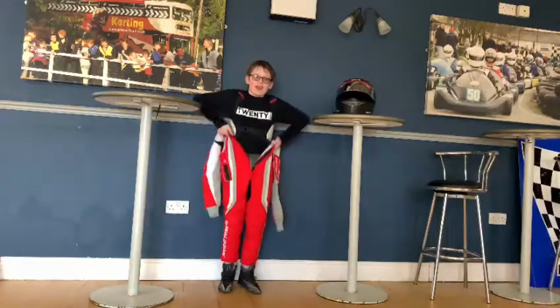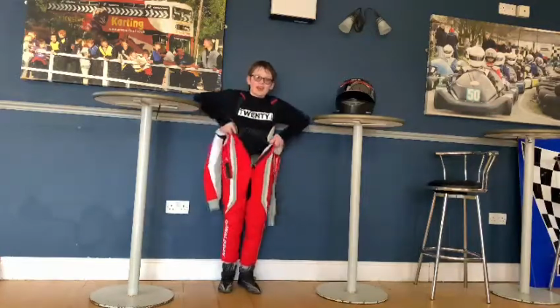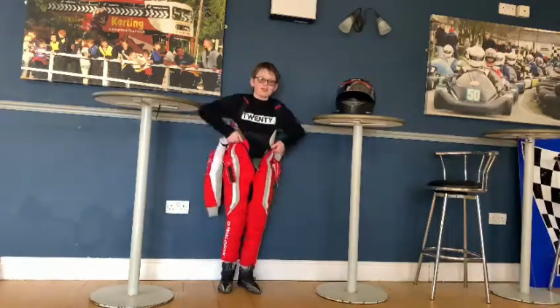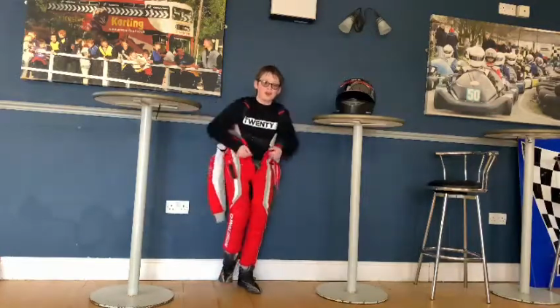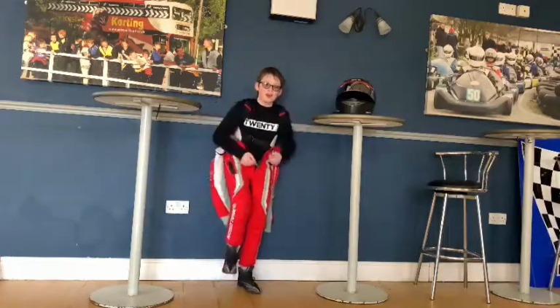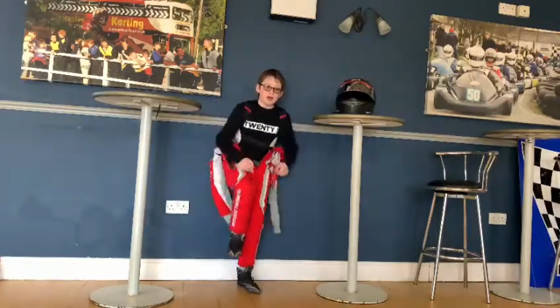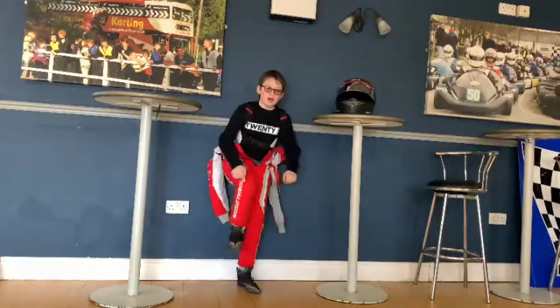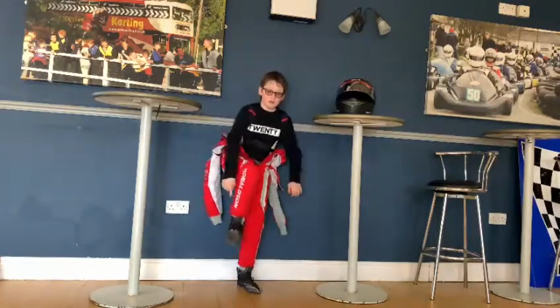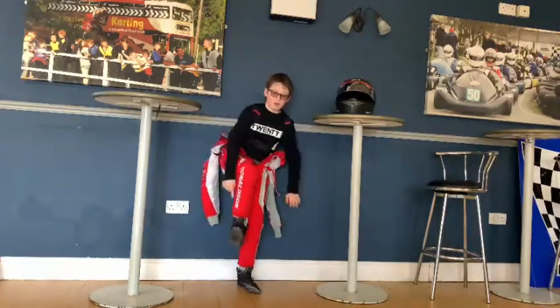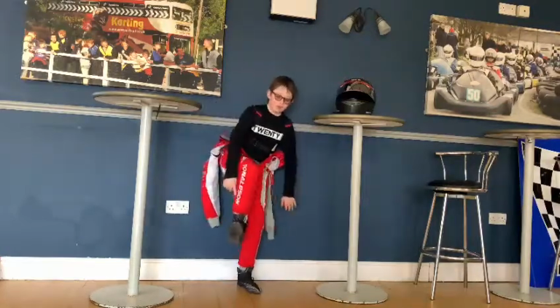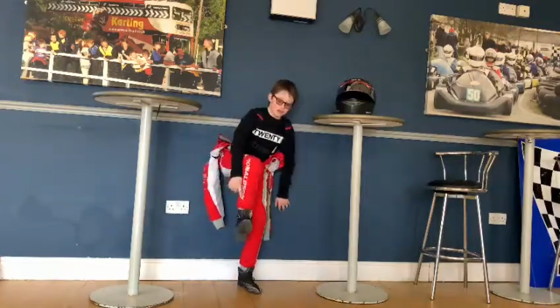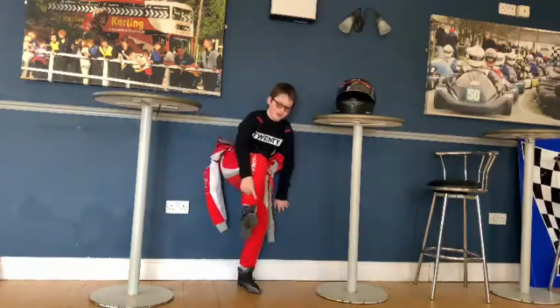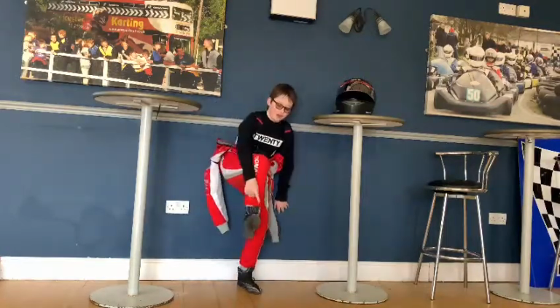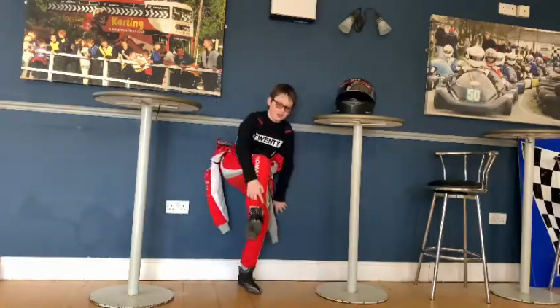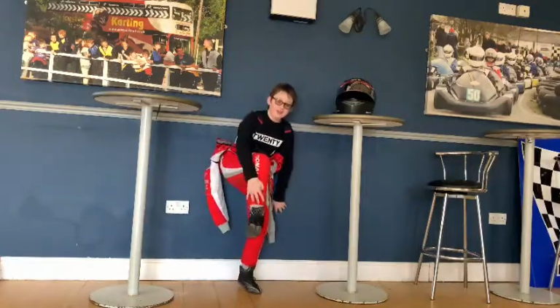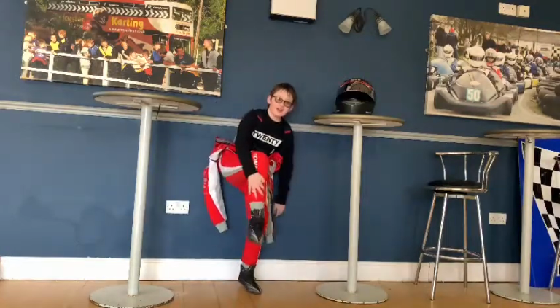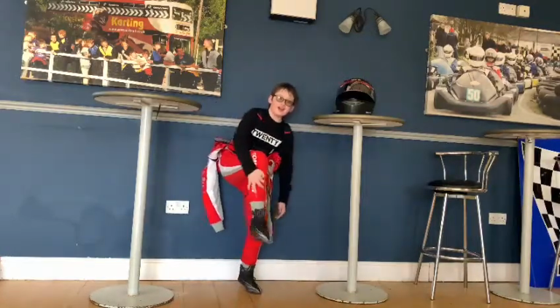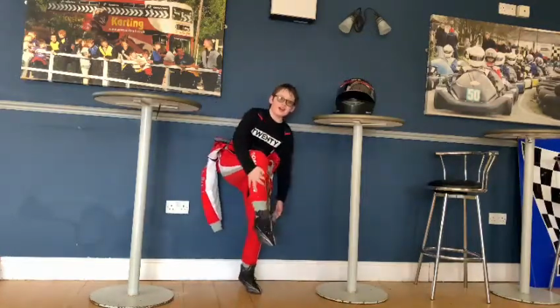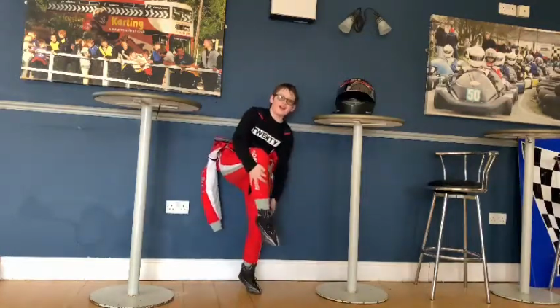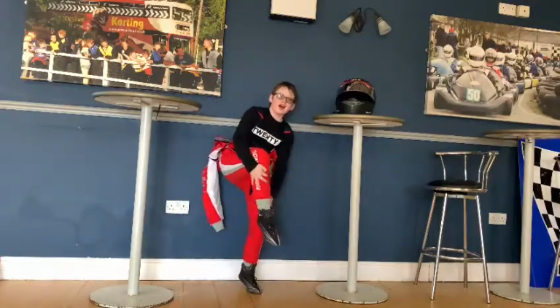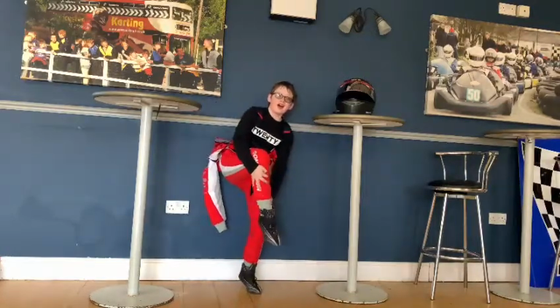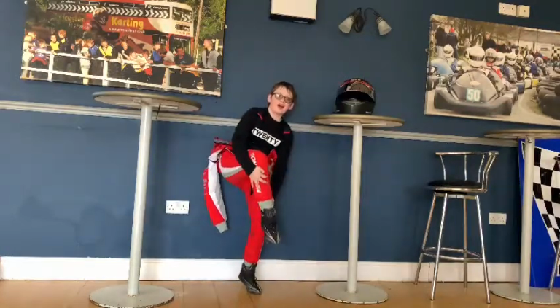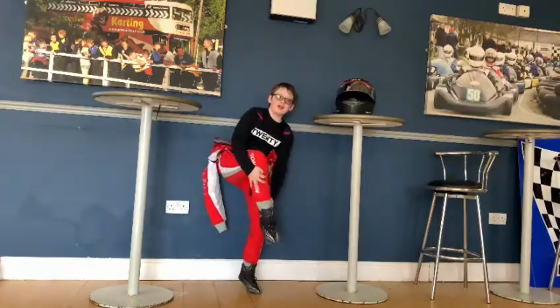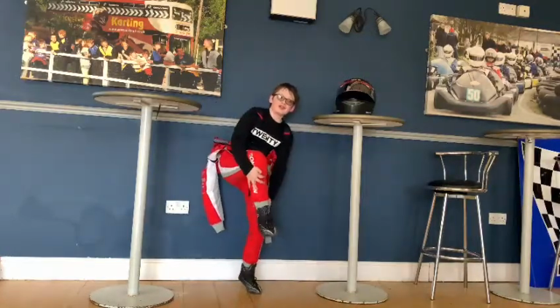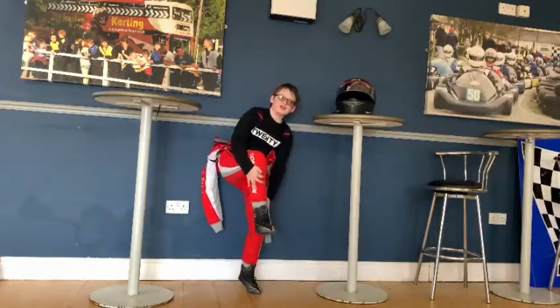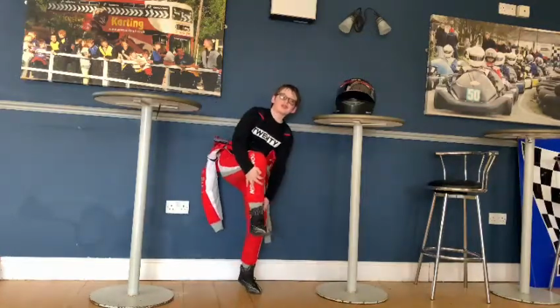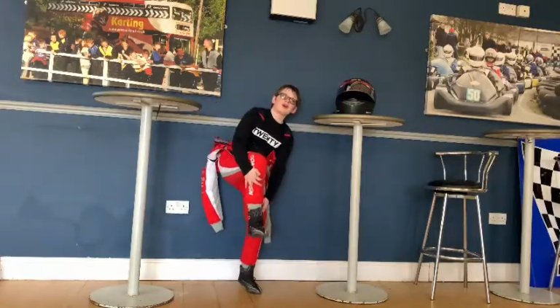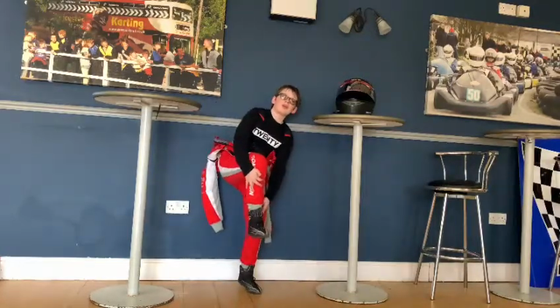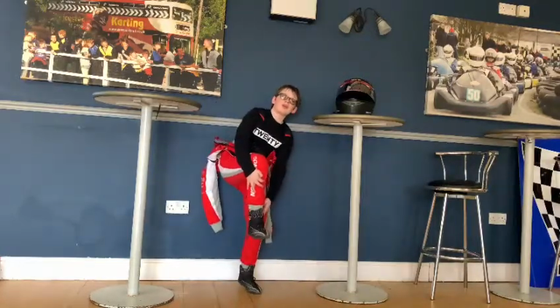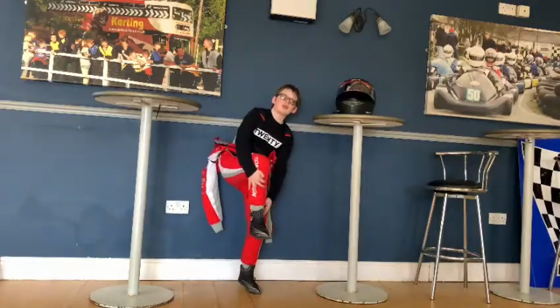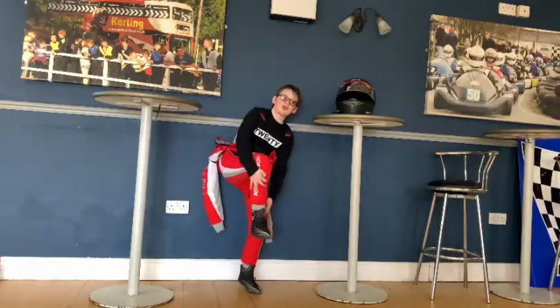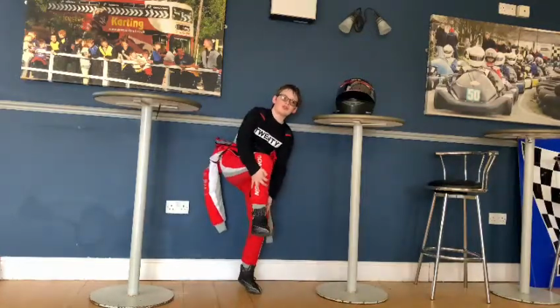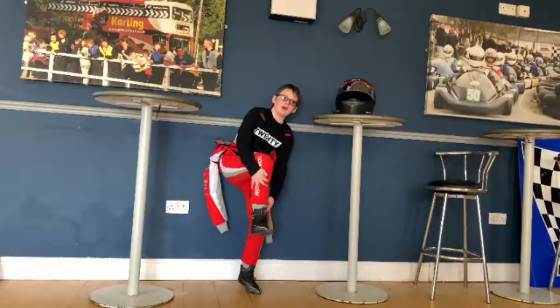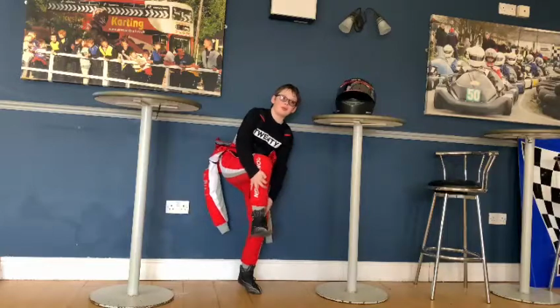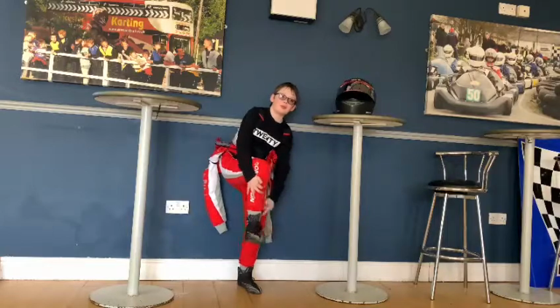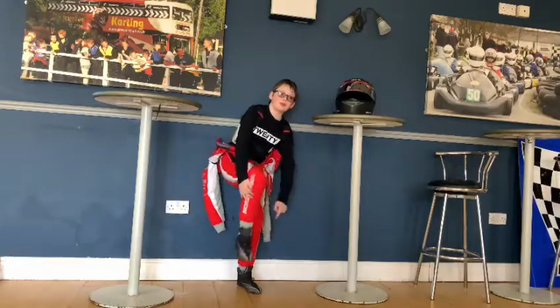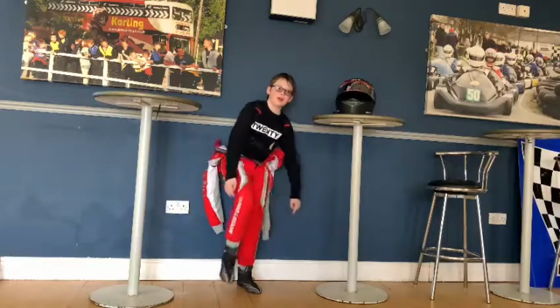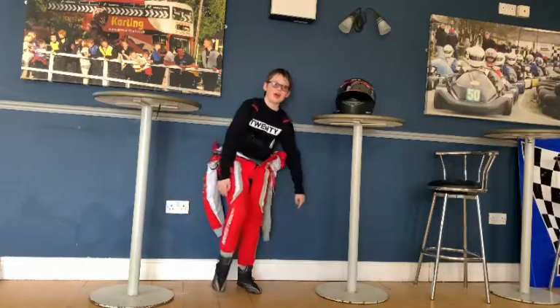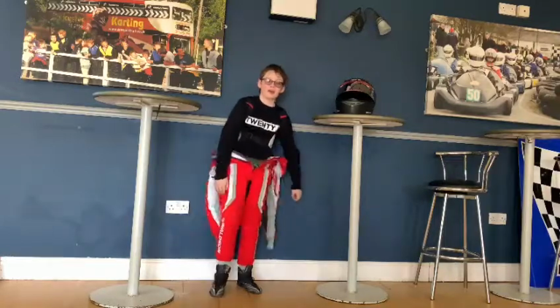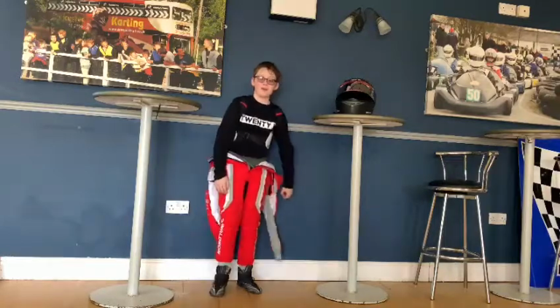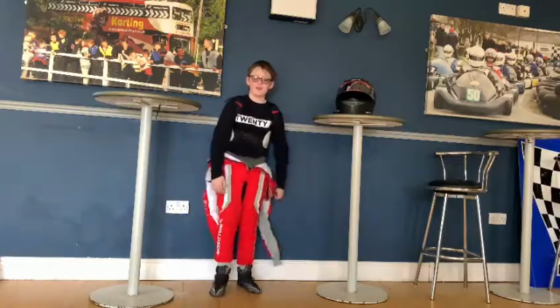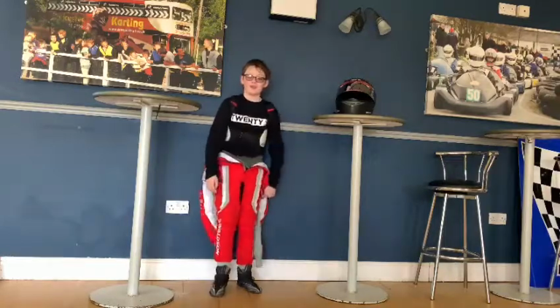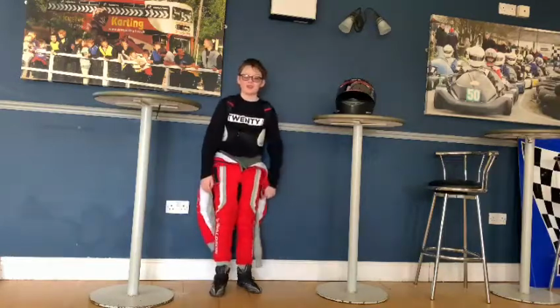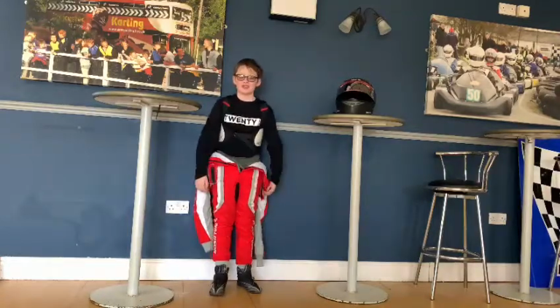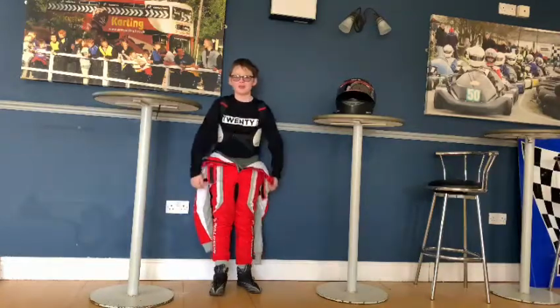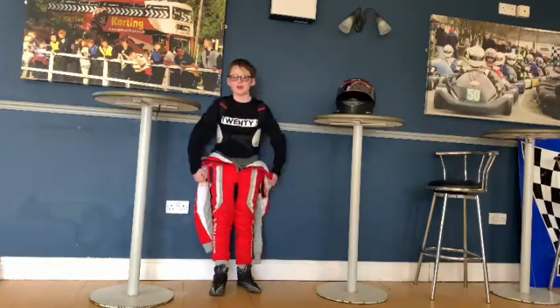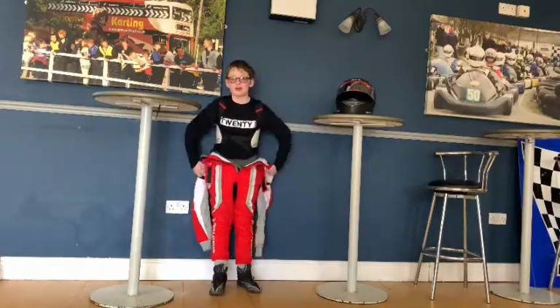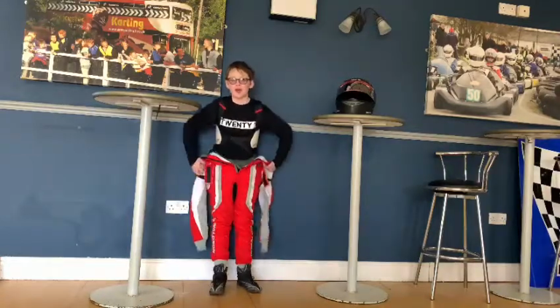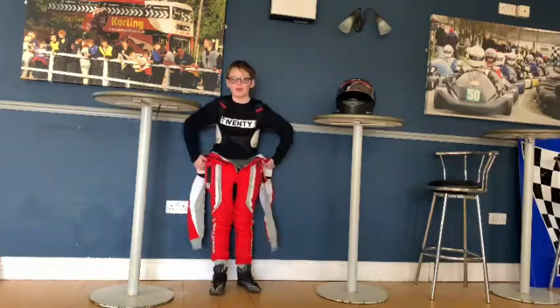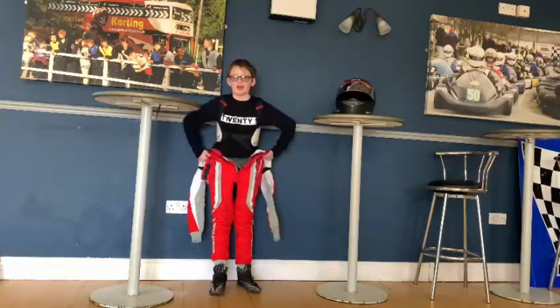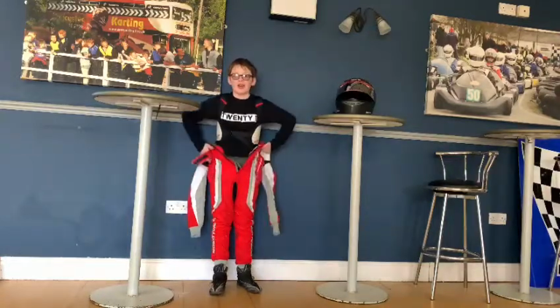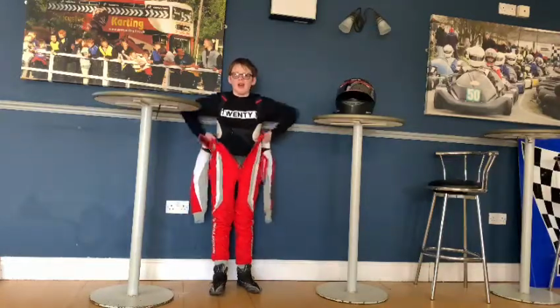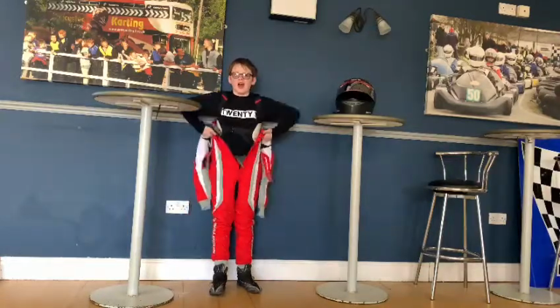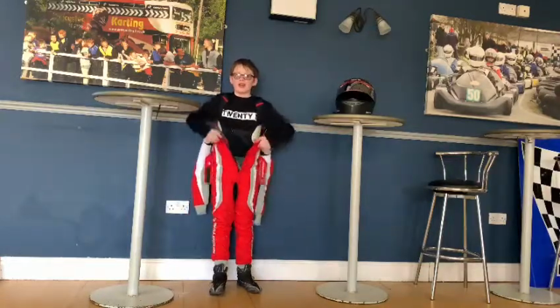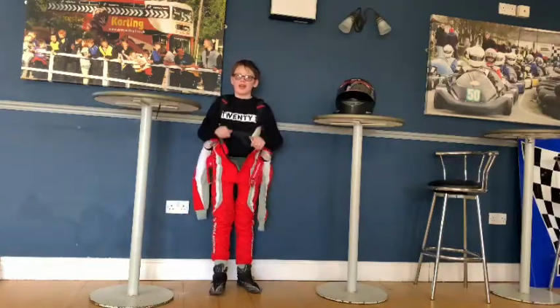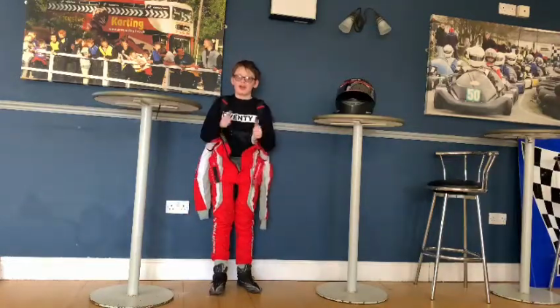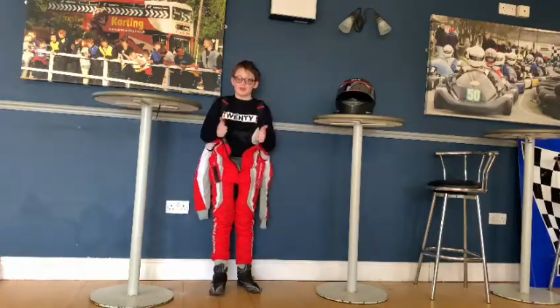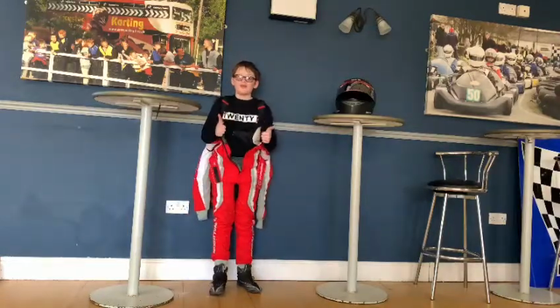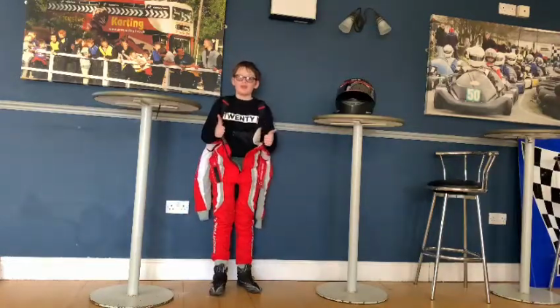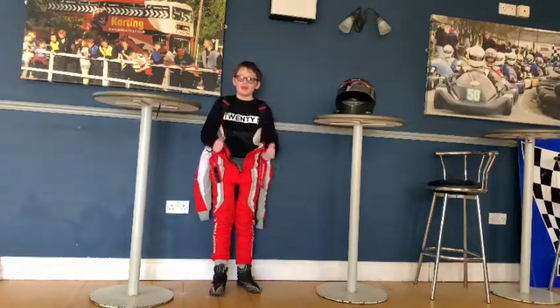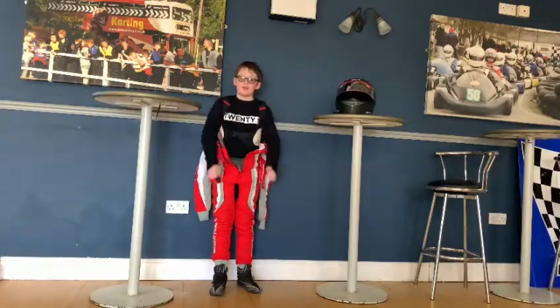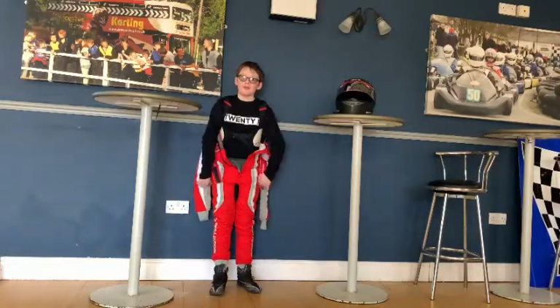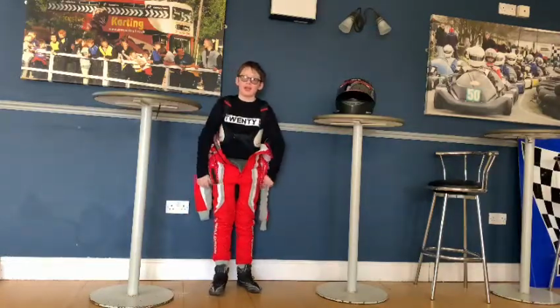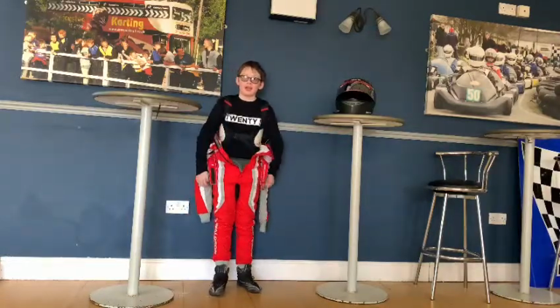Next, my boots. These are Grand Prix racewear boots, and as my feet are still growing, they're great value for money.